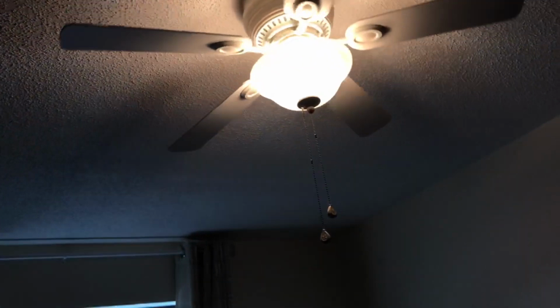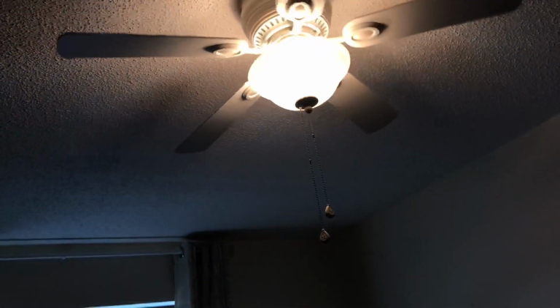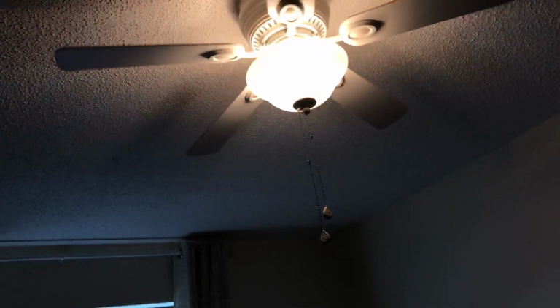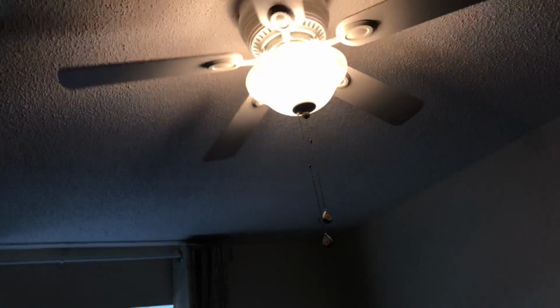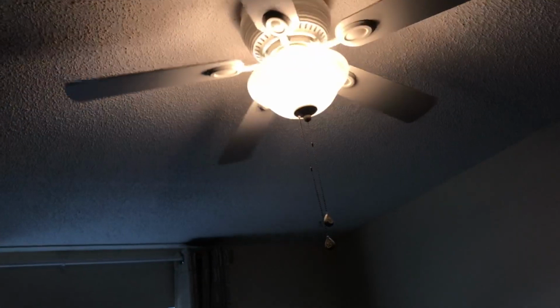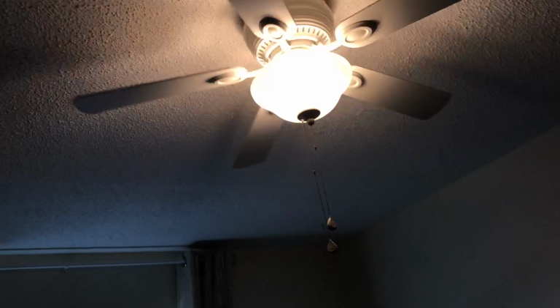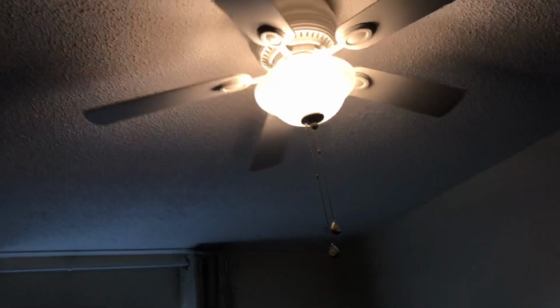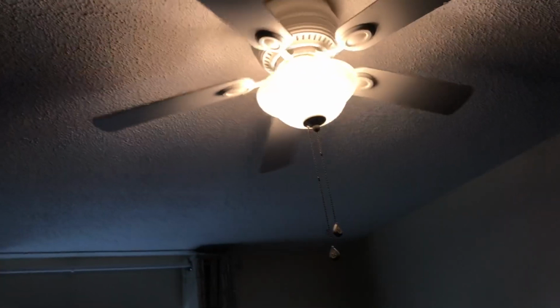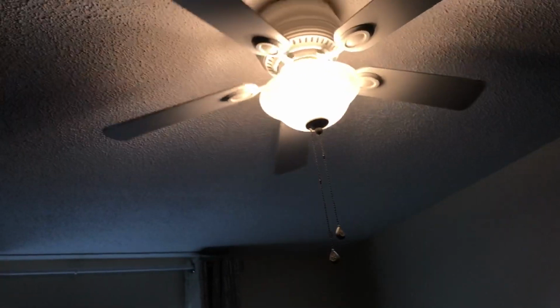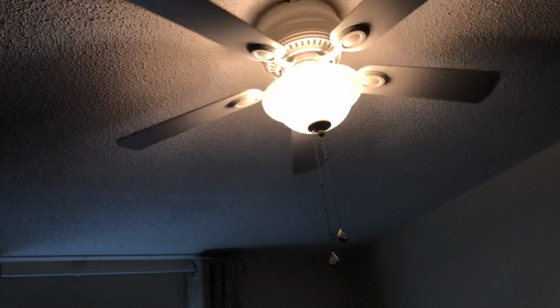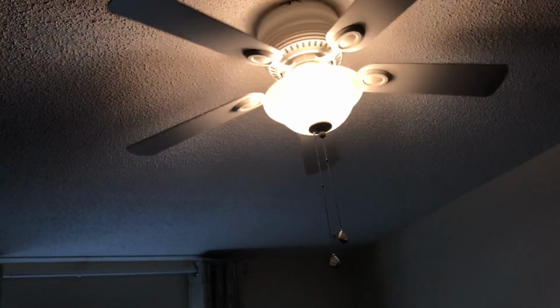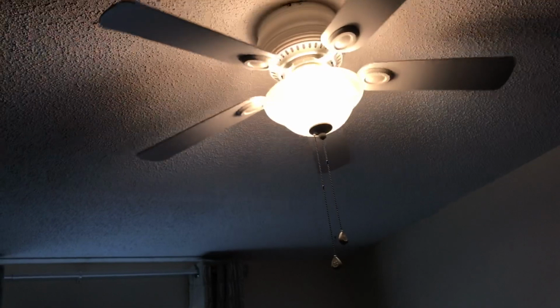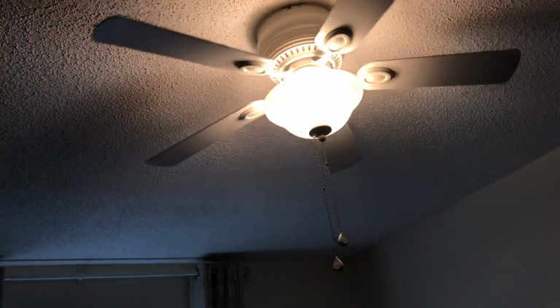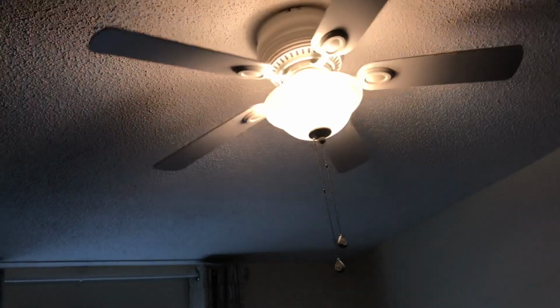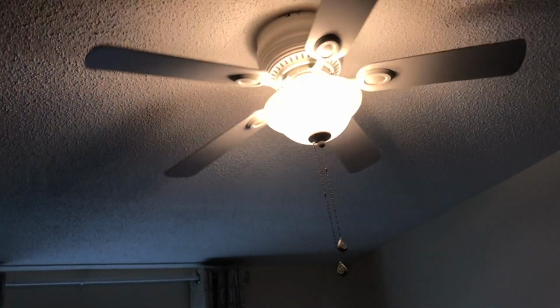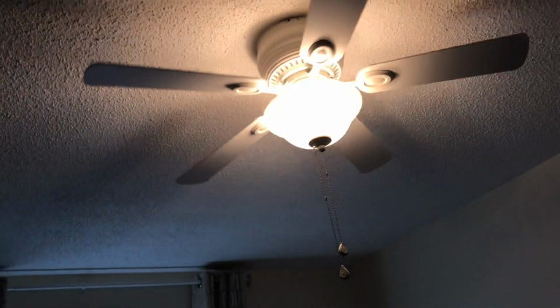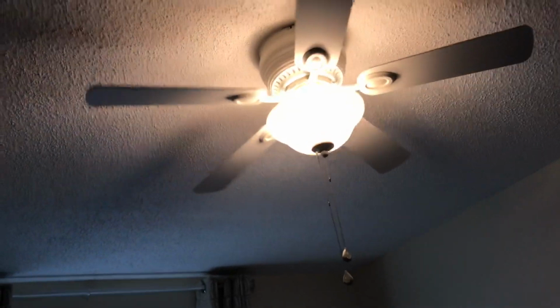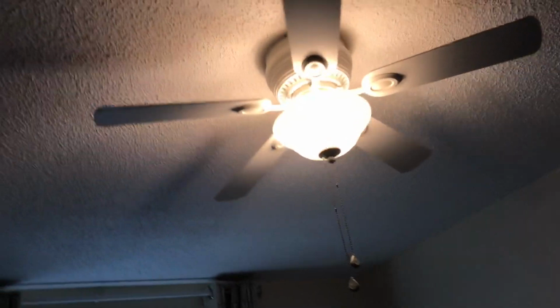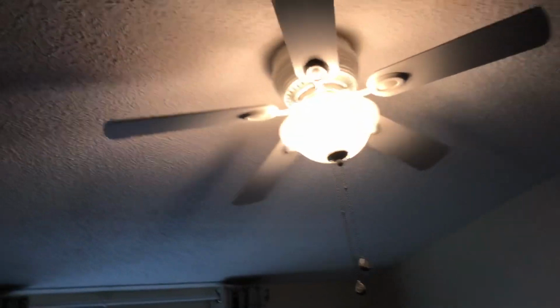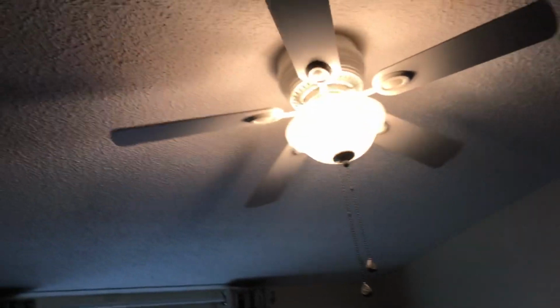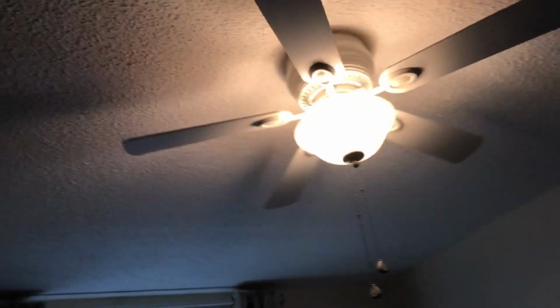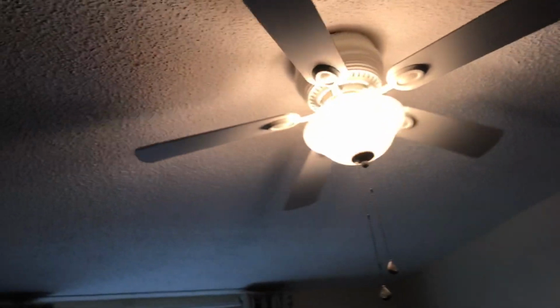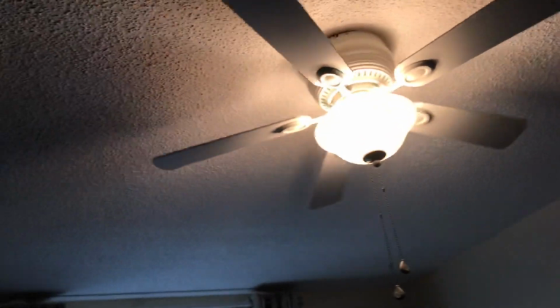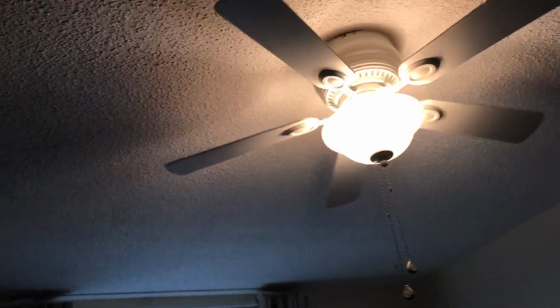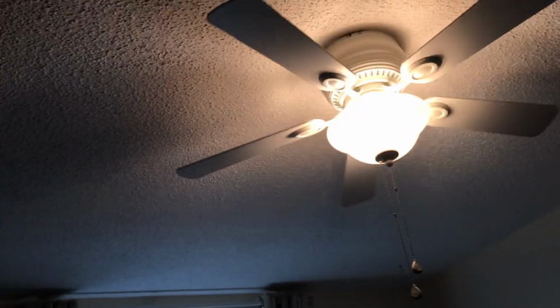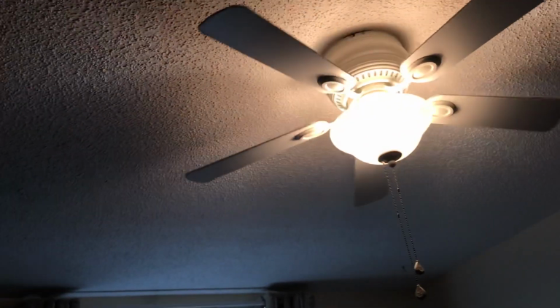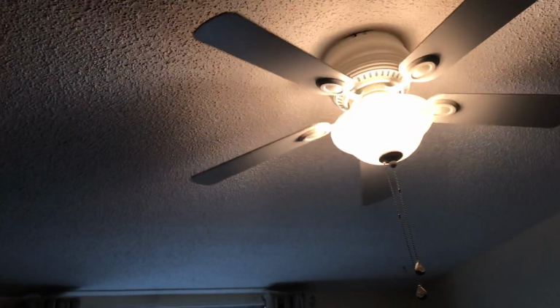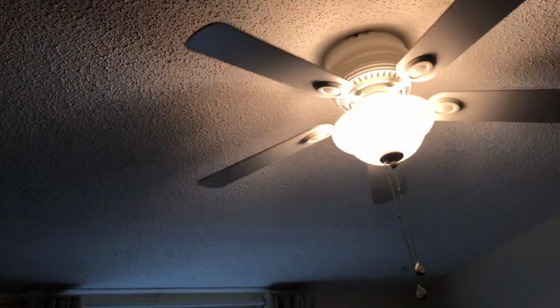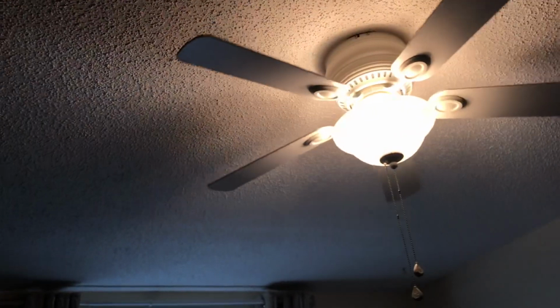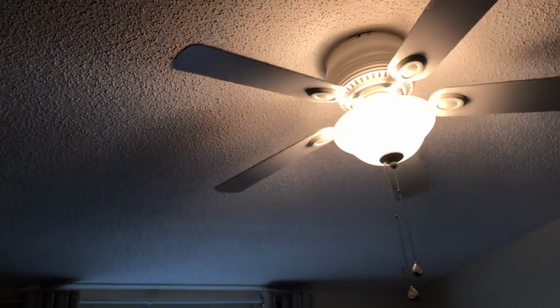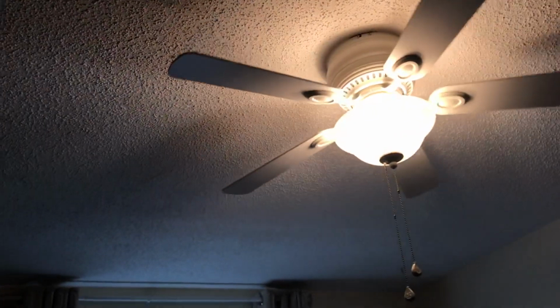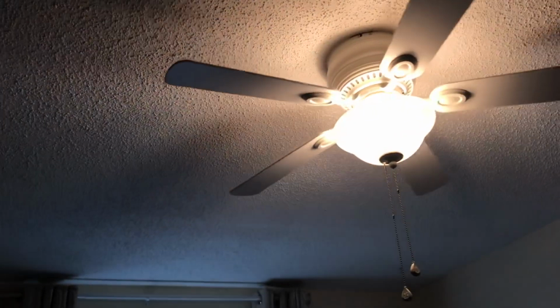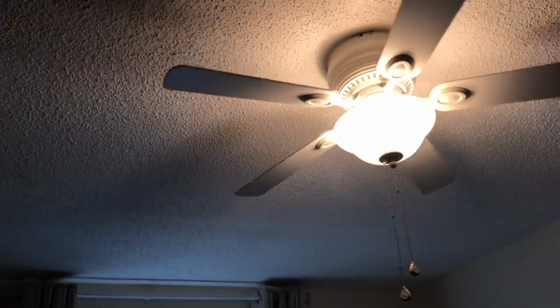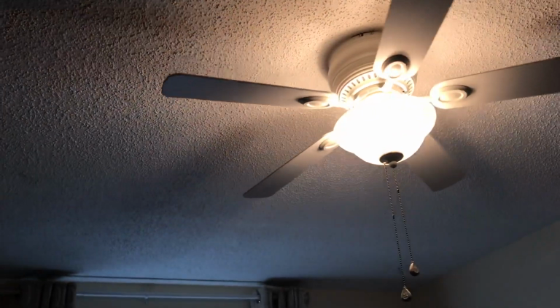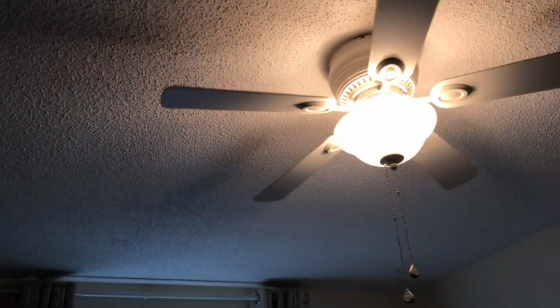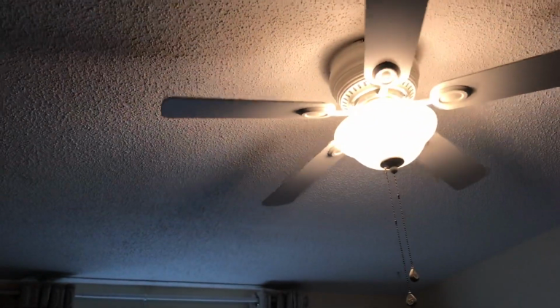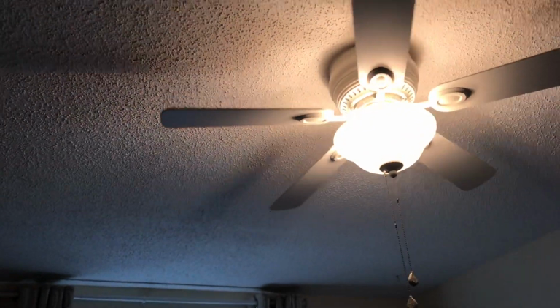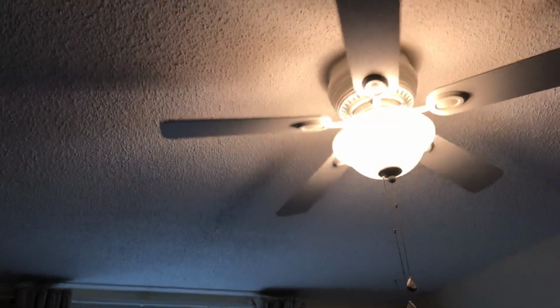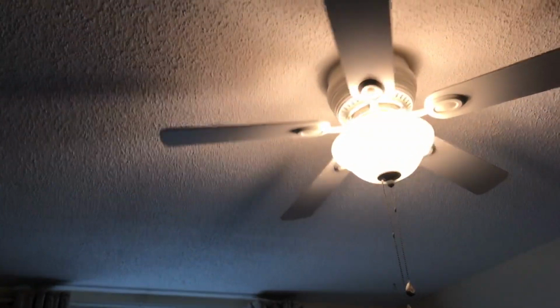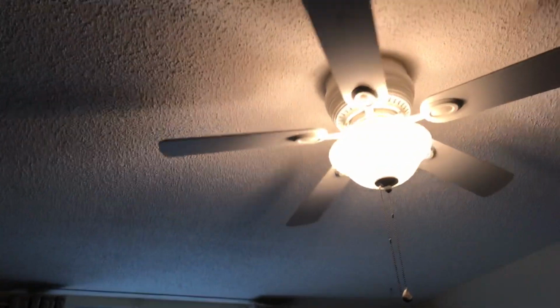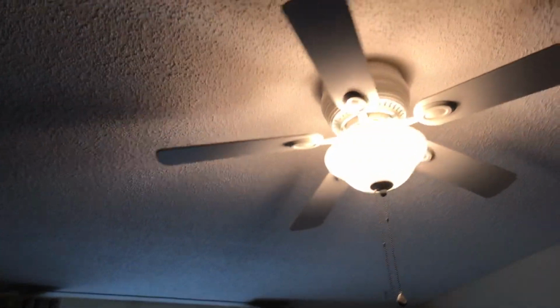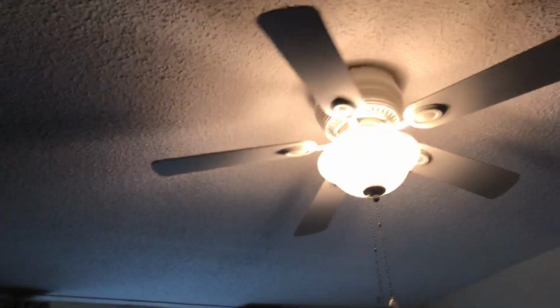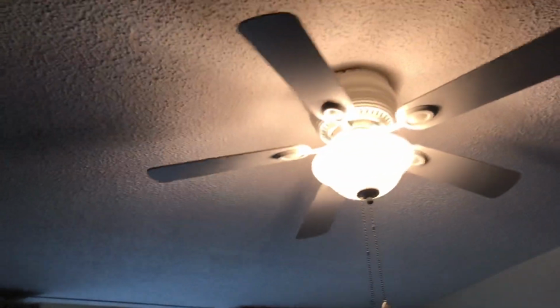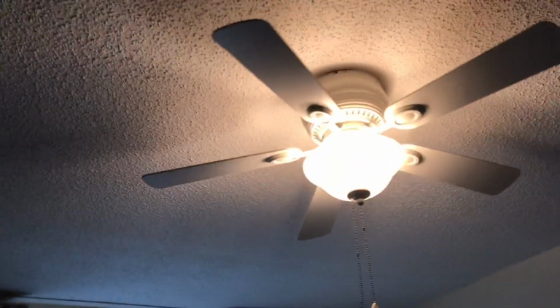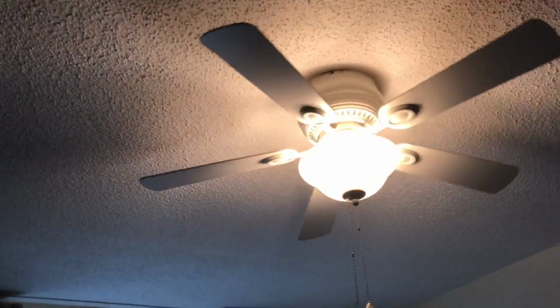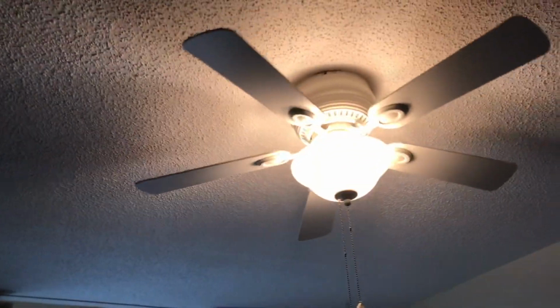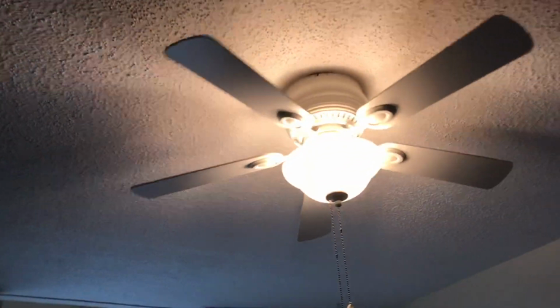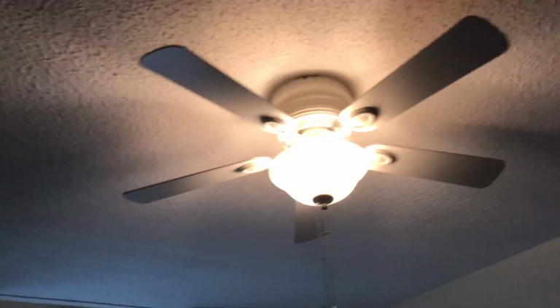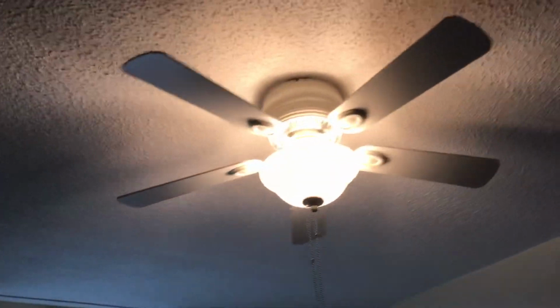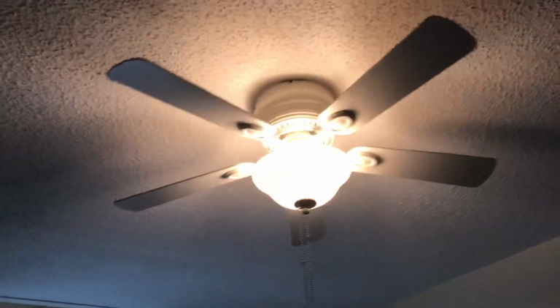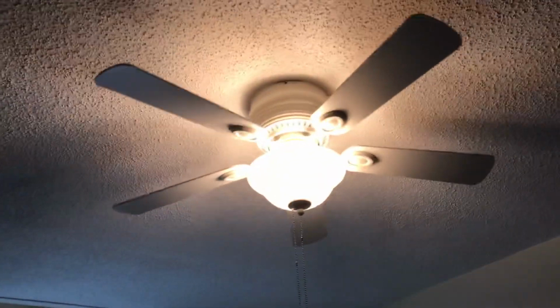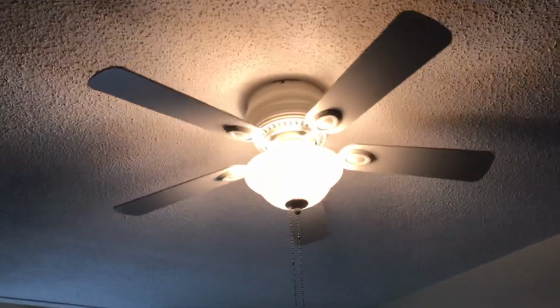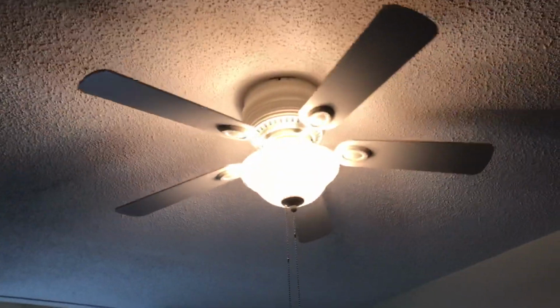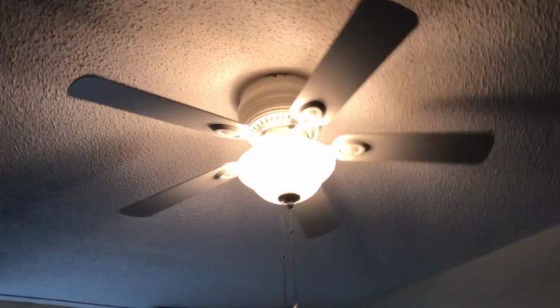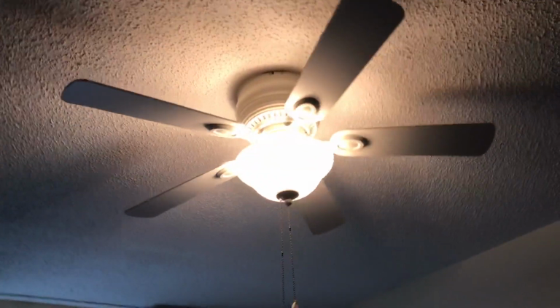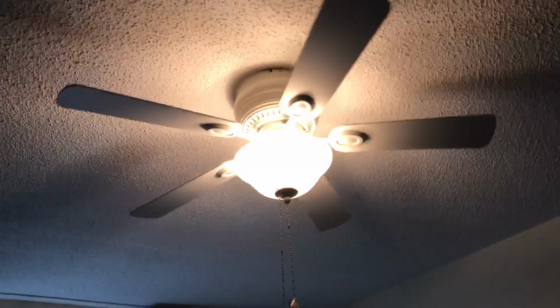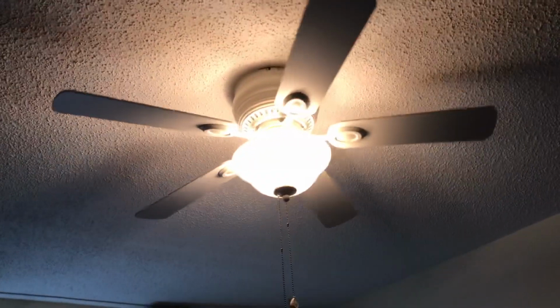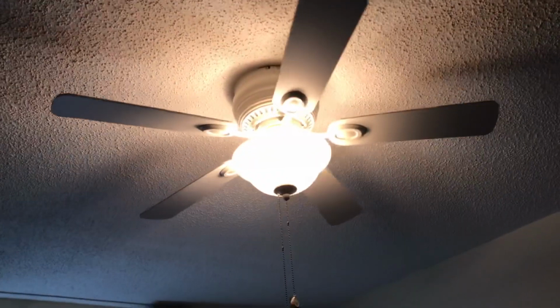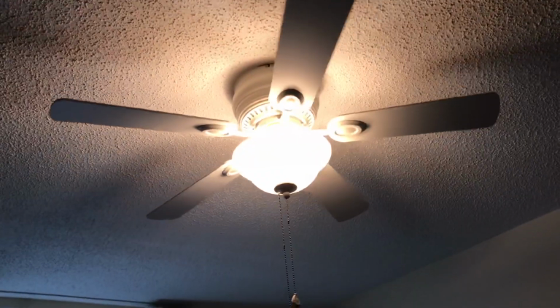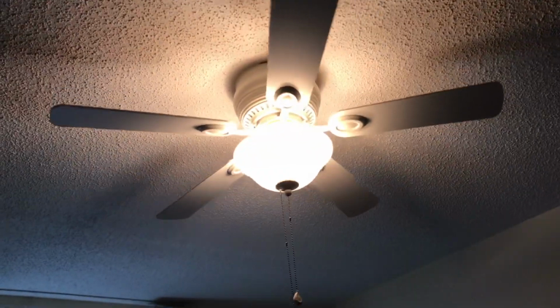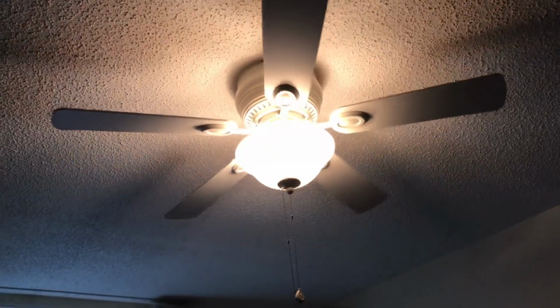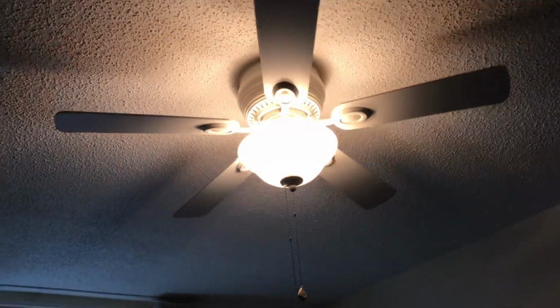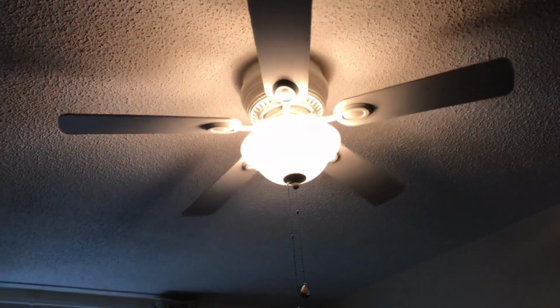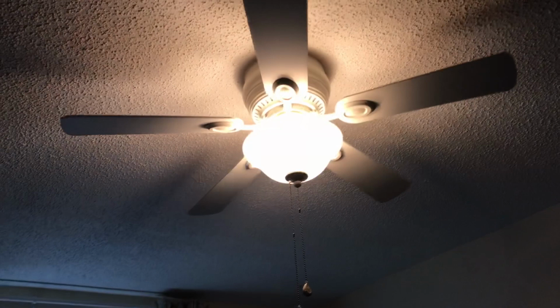The bulbs currently in there are incandescent, which incandescent can be a fire hazard.